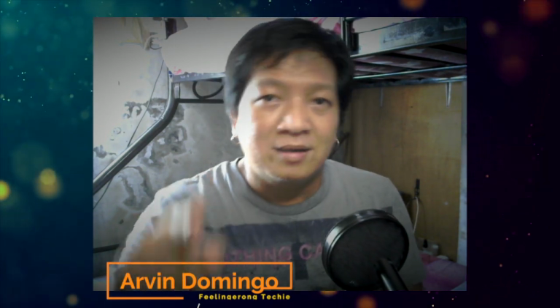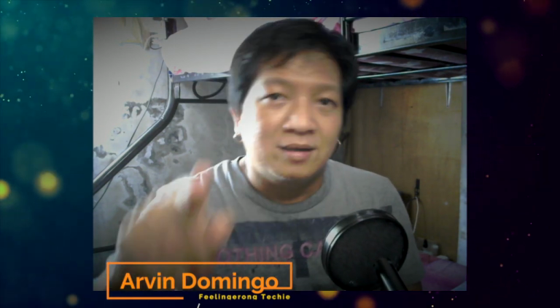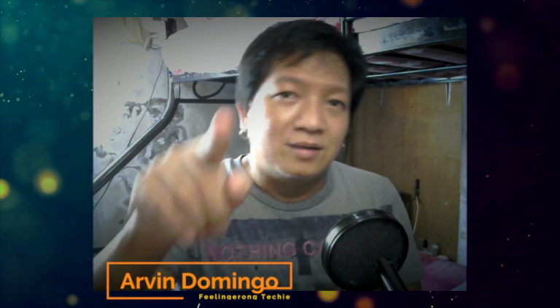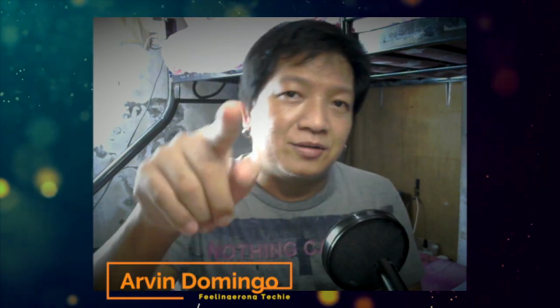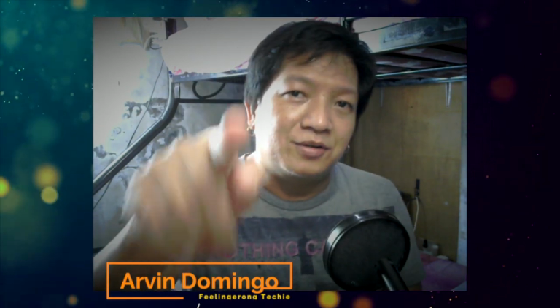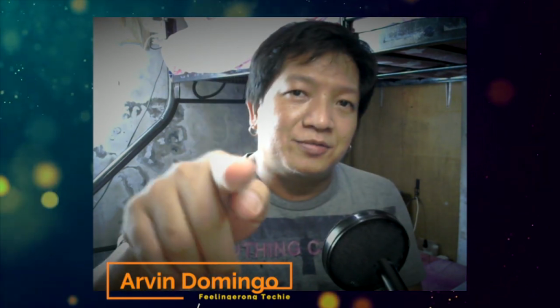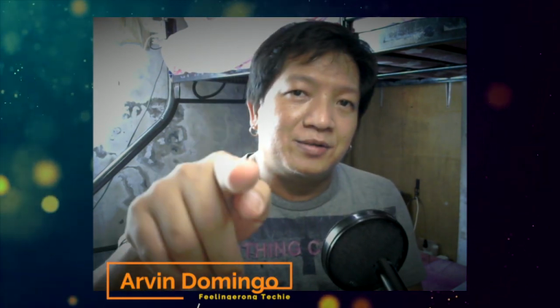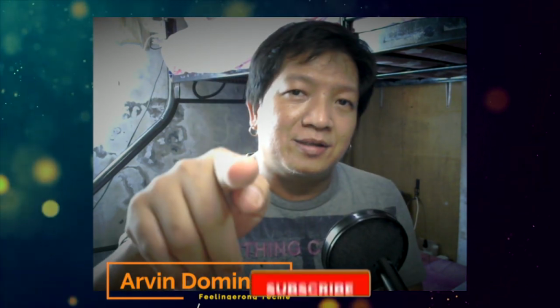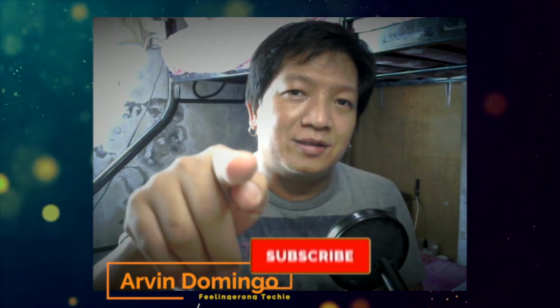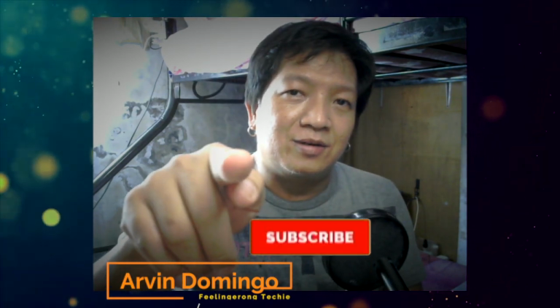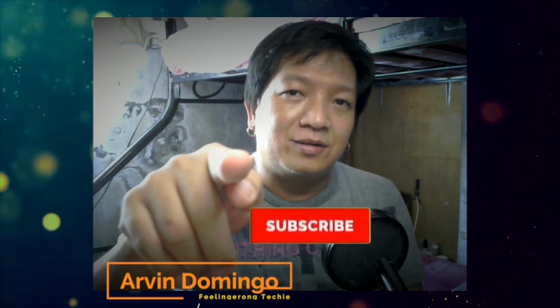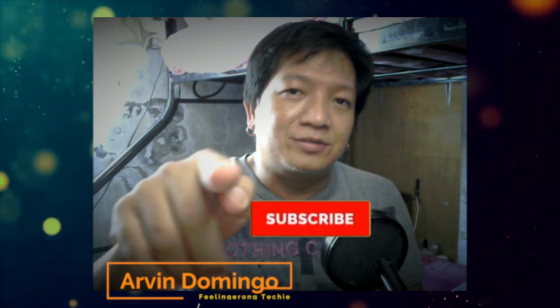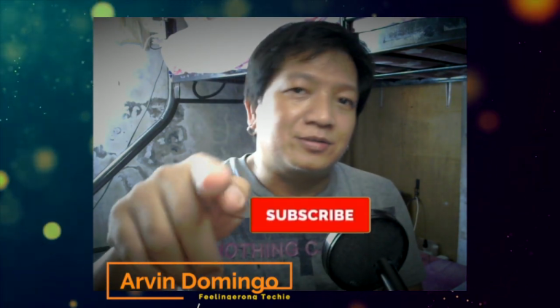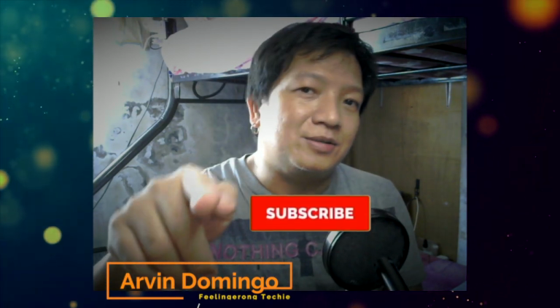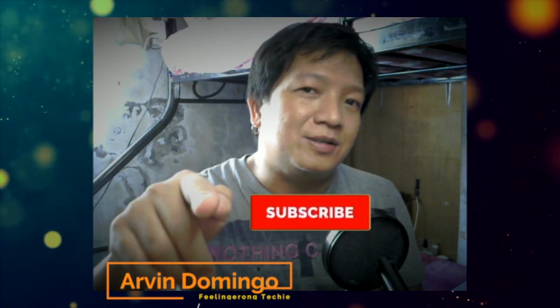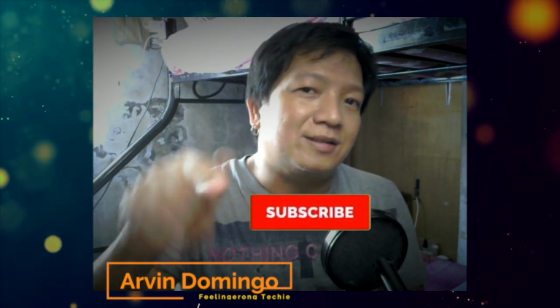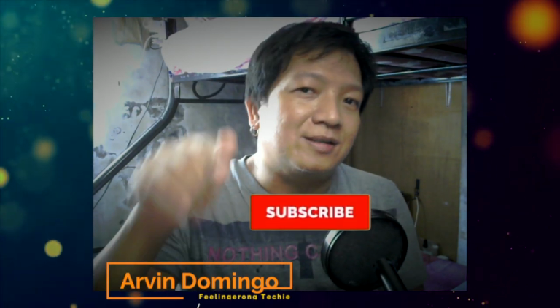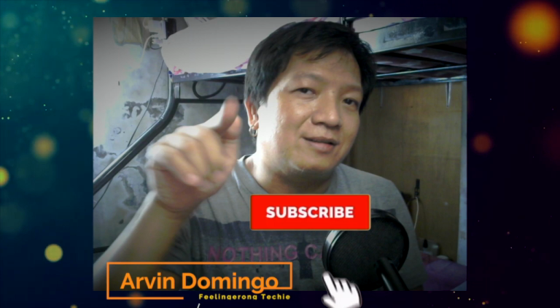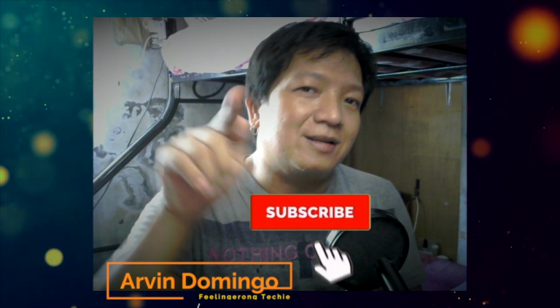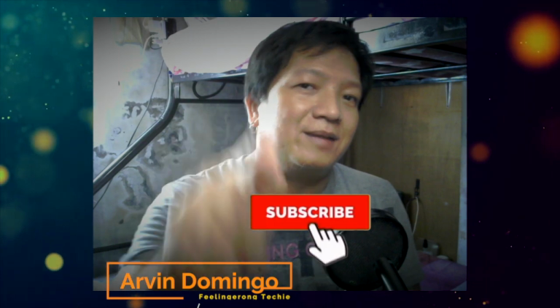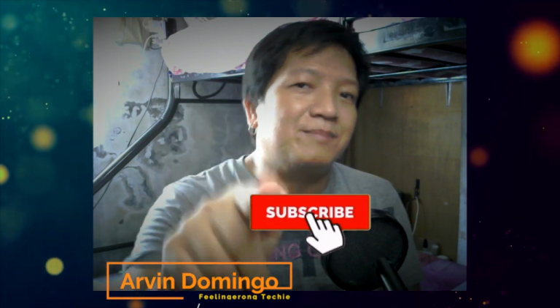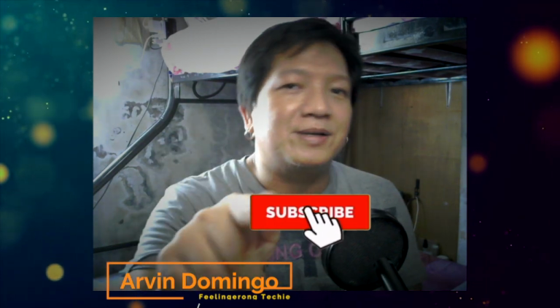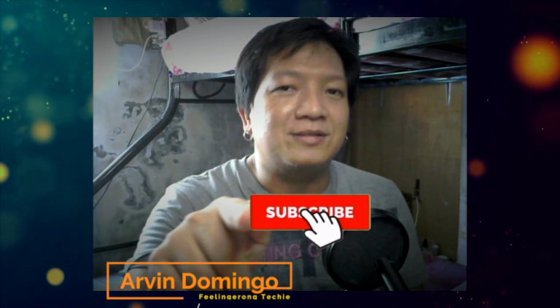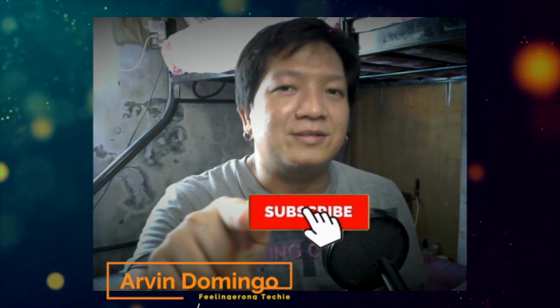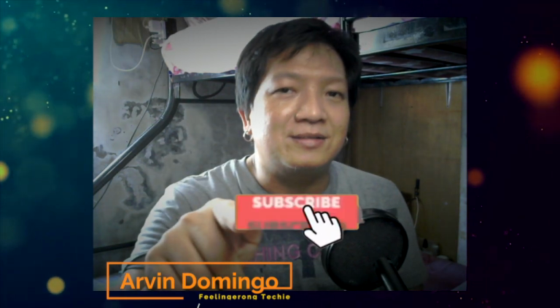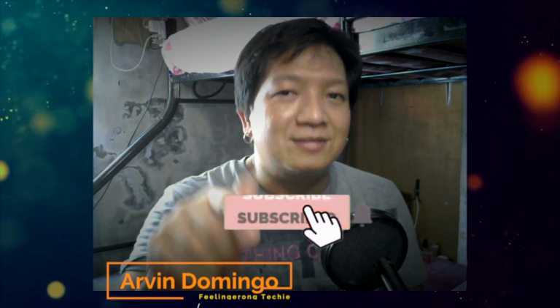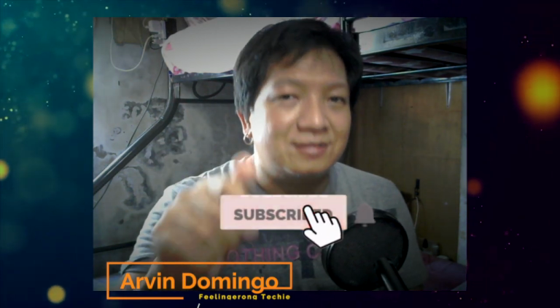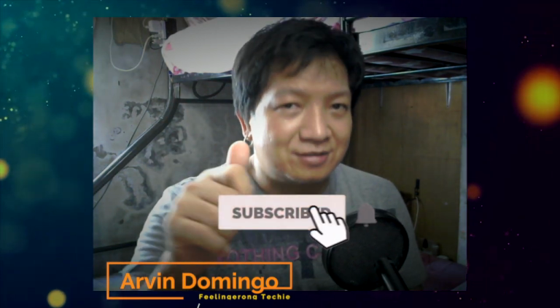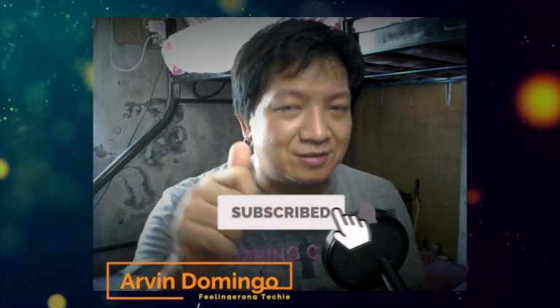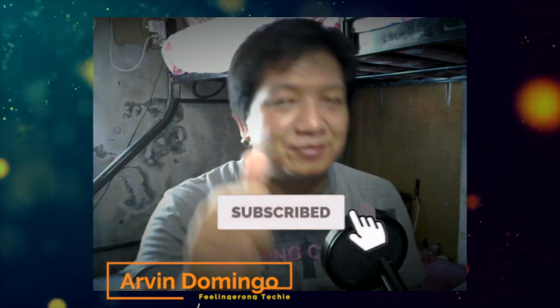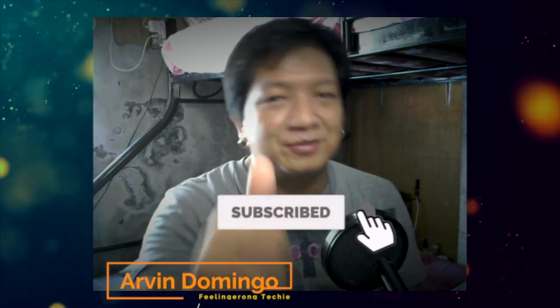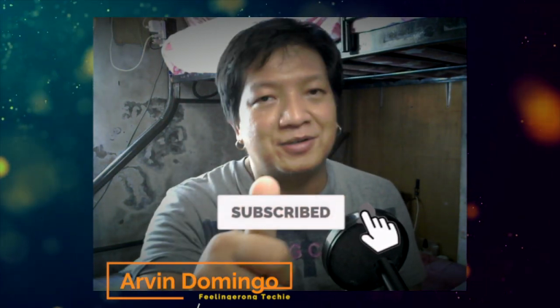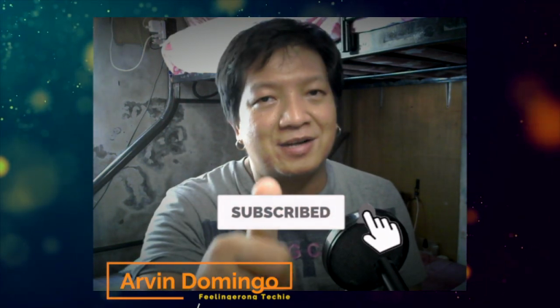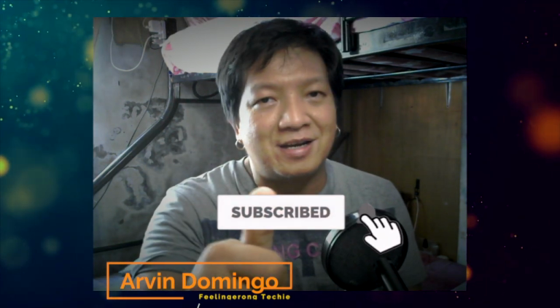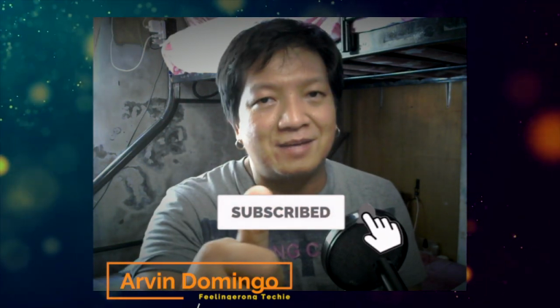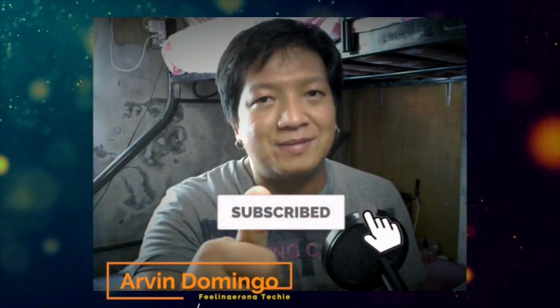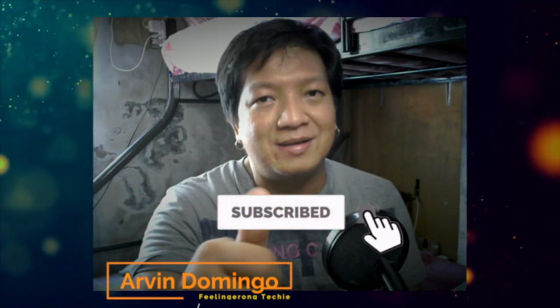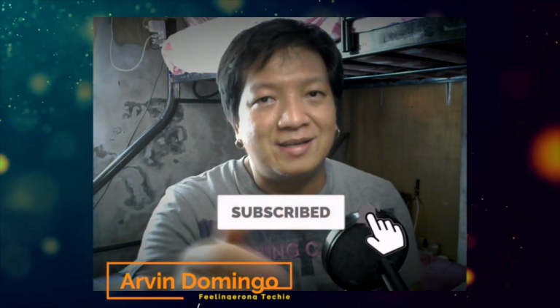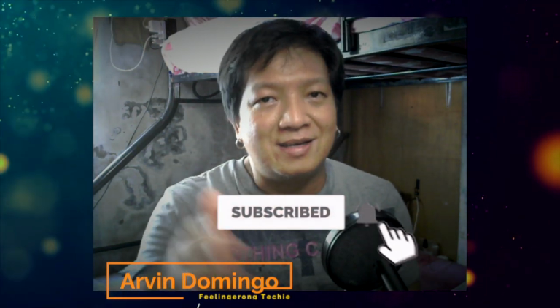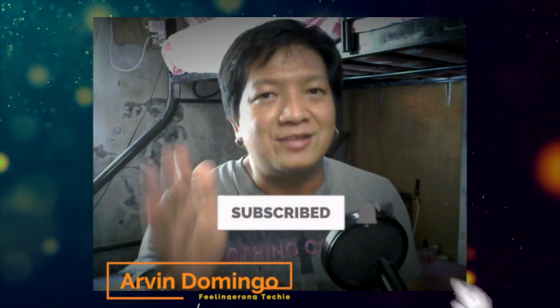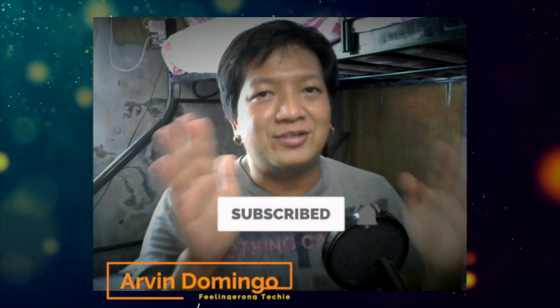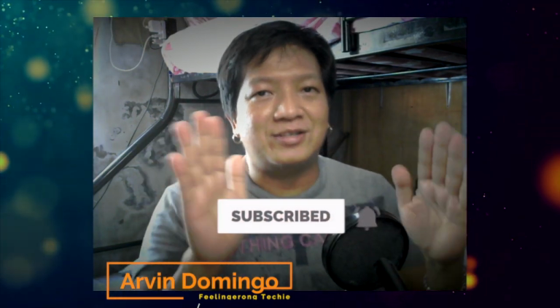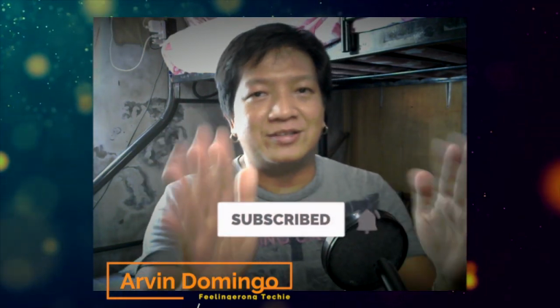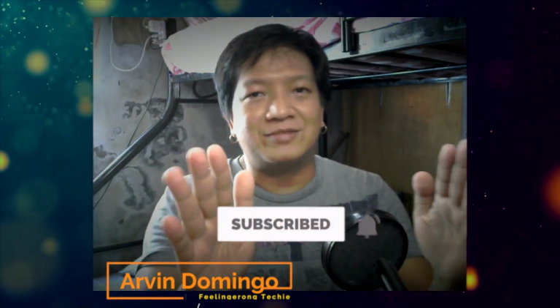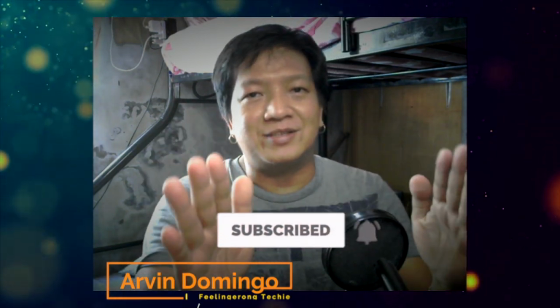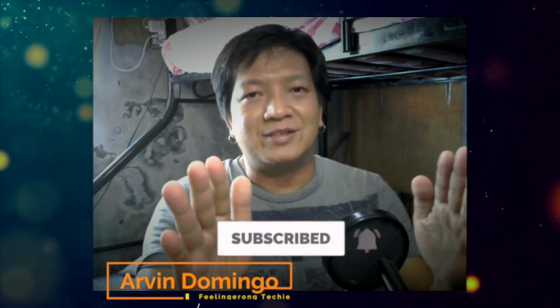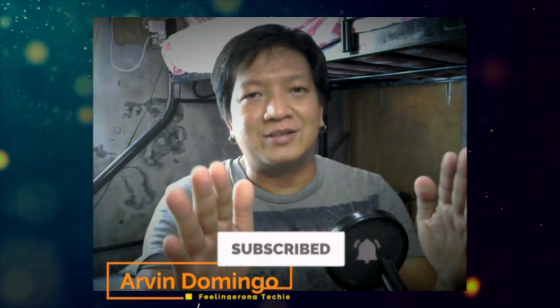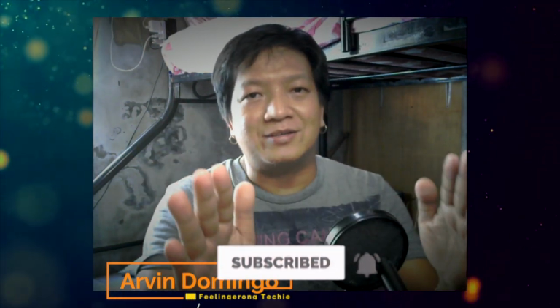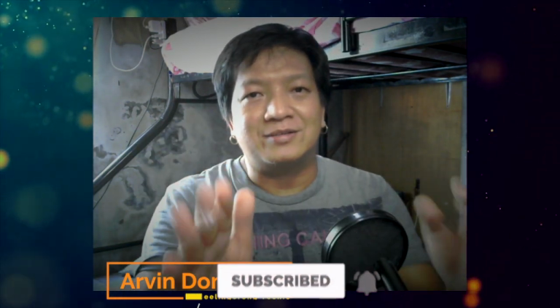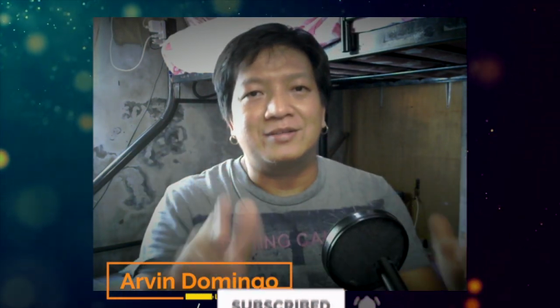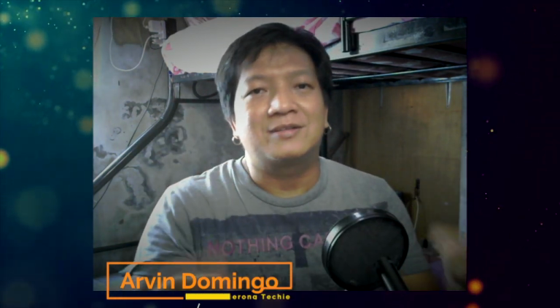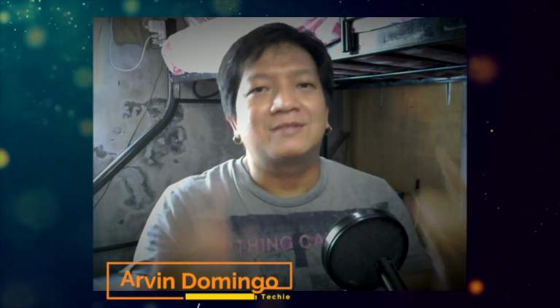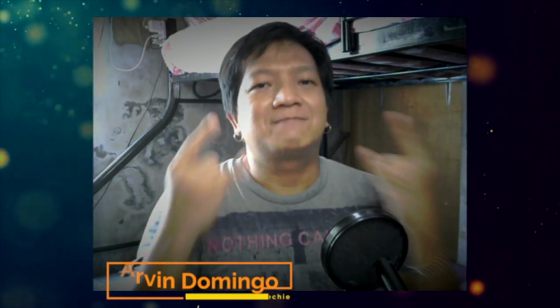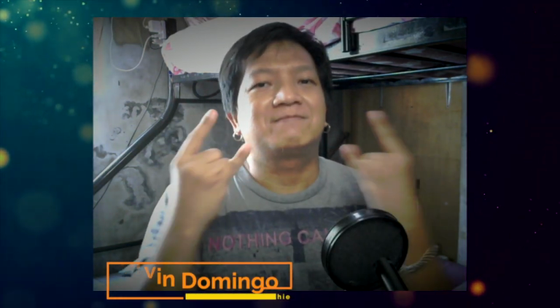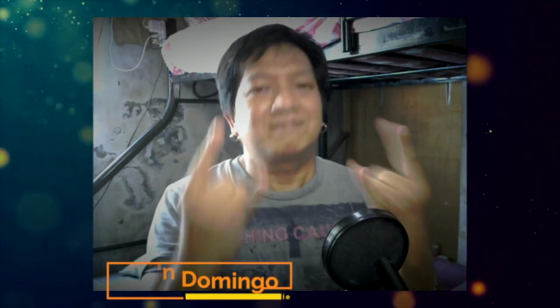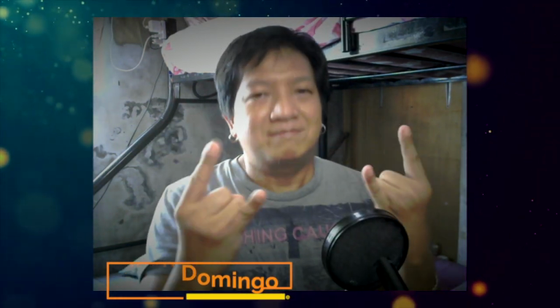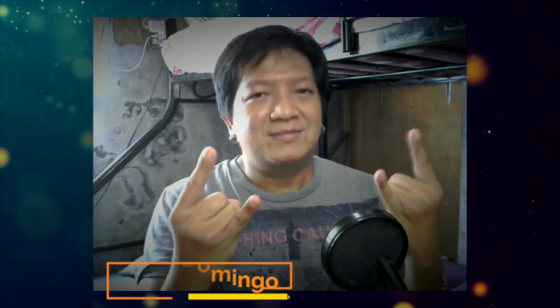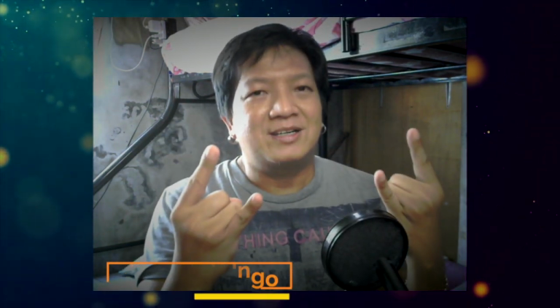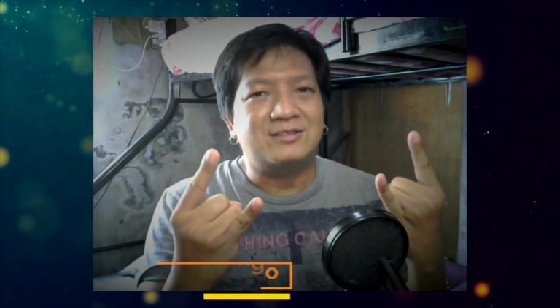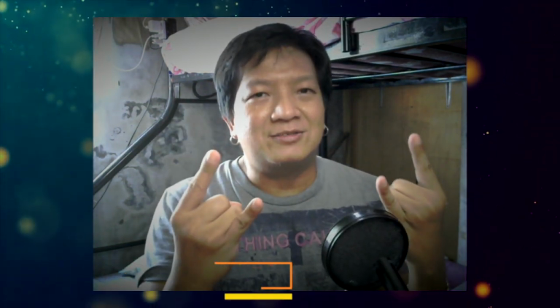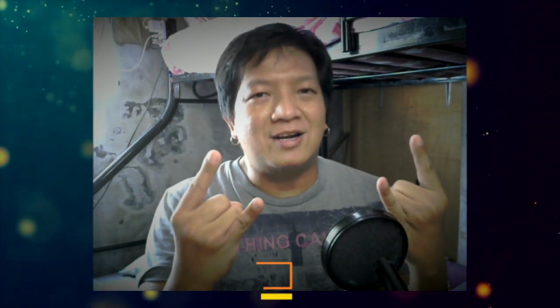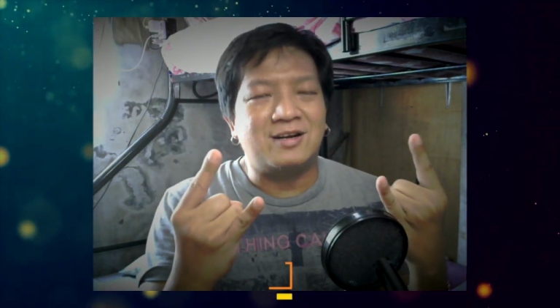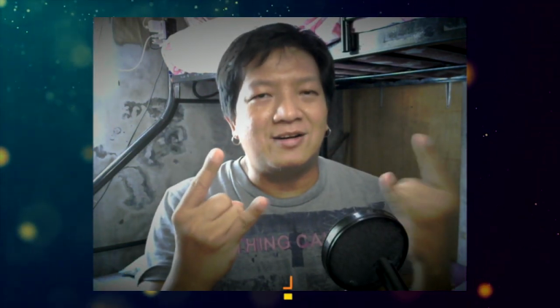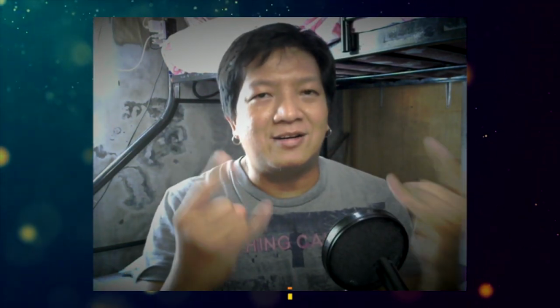Don't forget to hit the like button, subscribe, and share this video. Rock on!